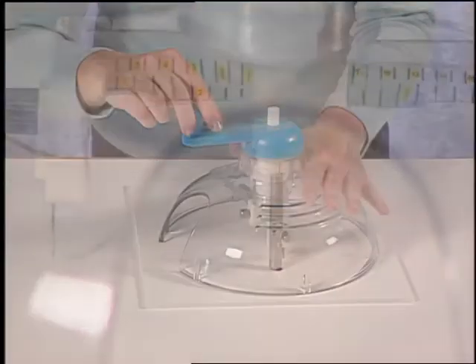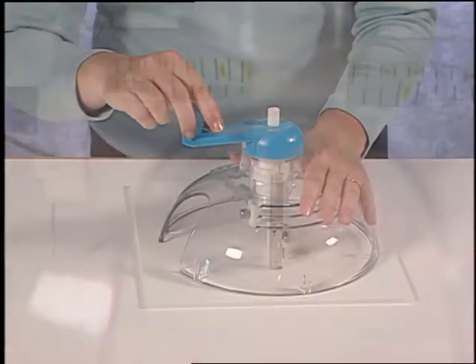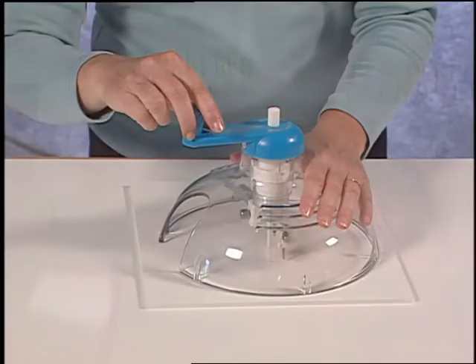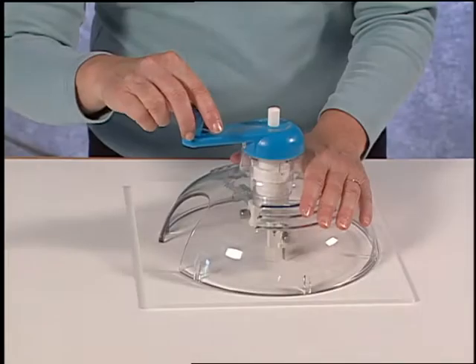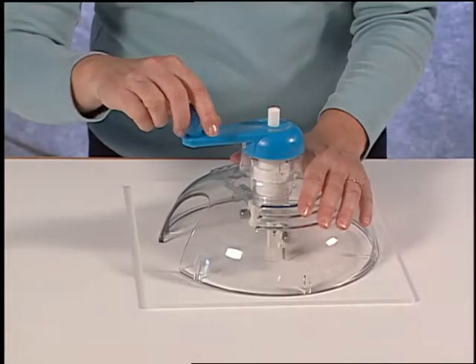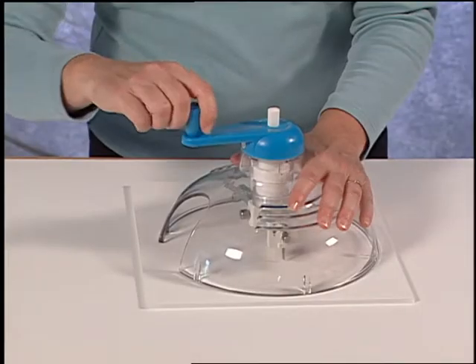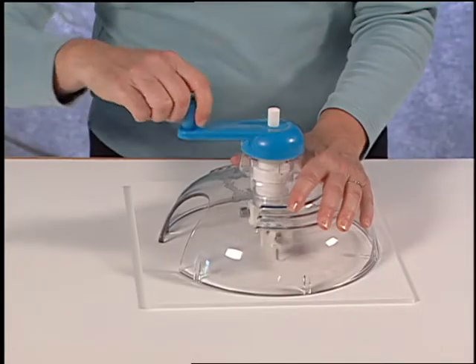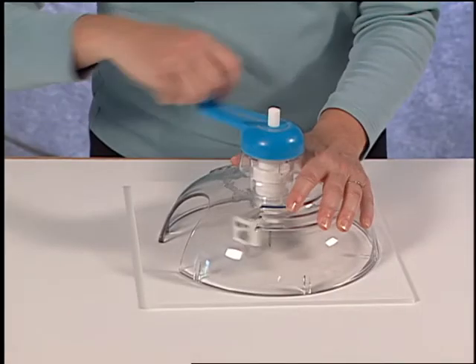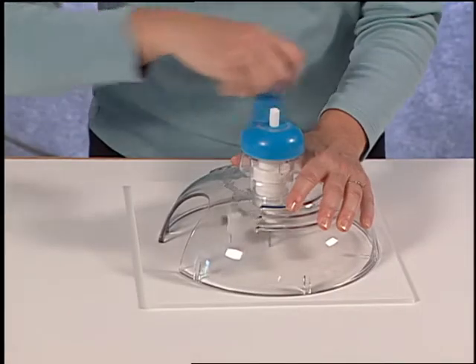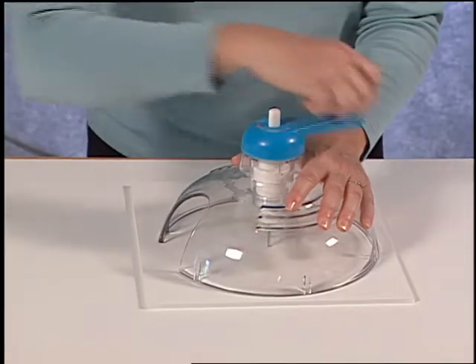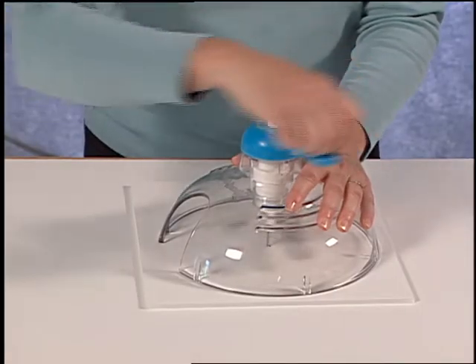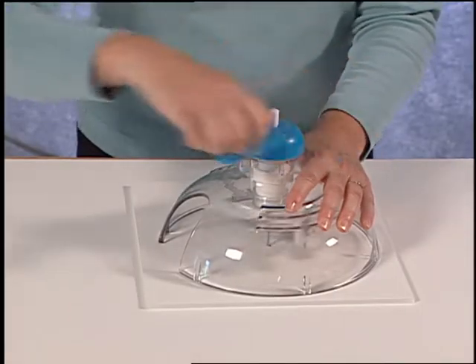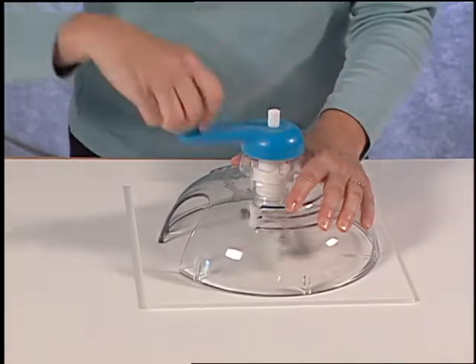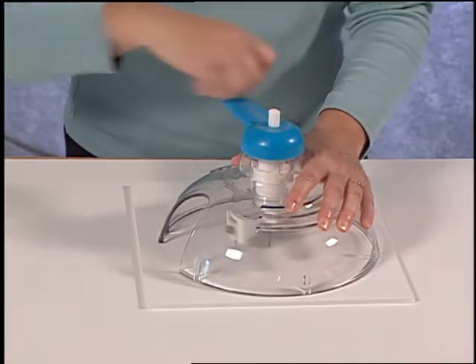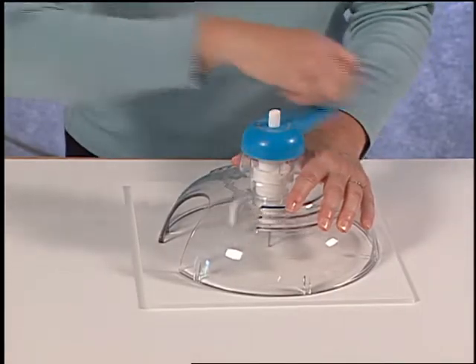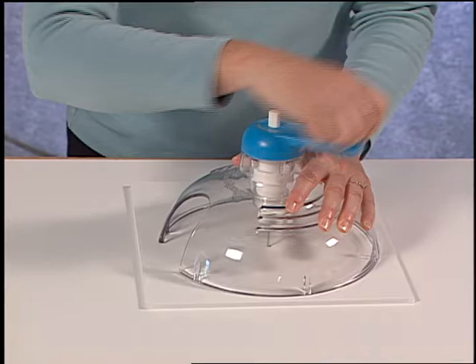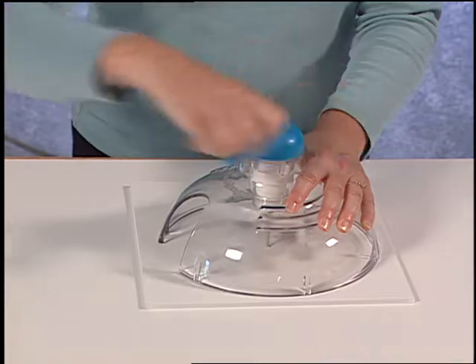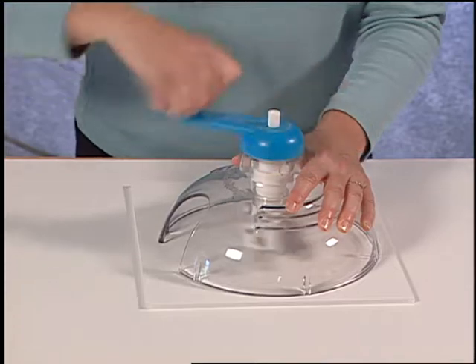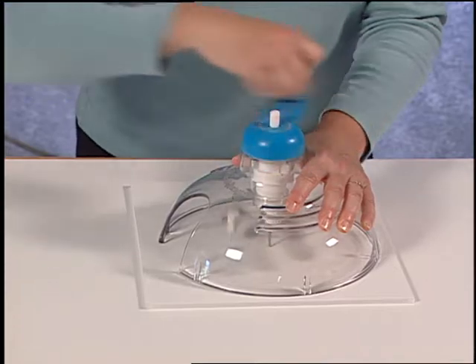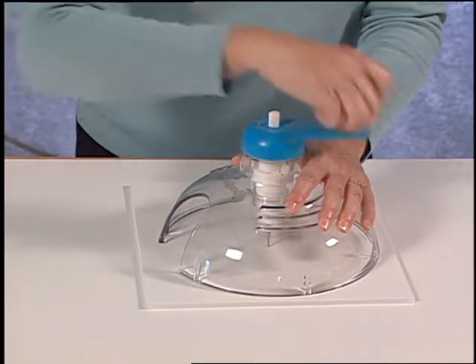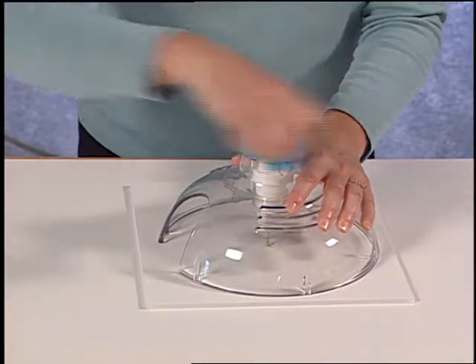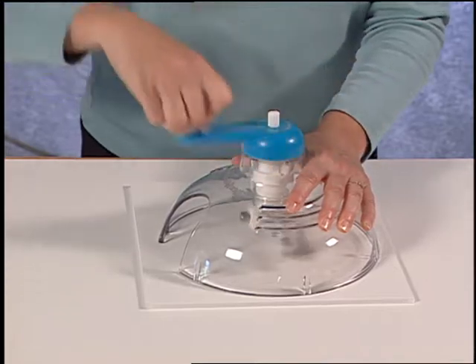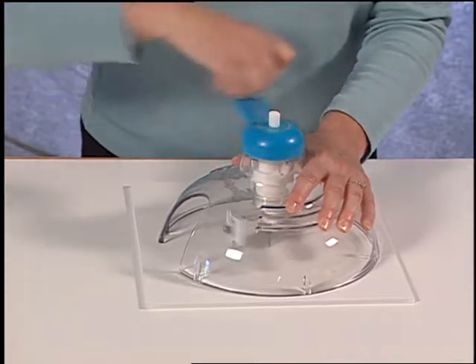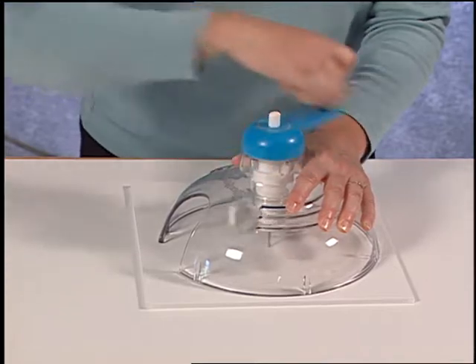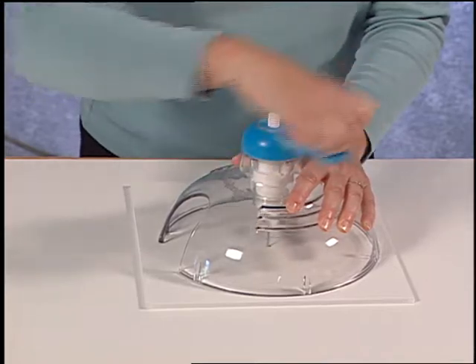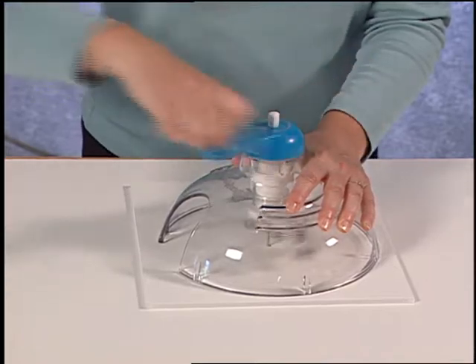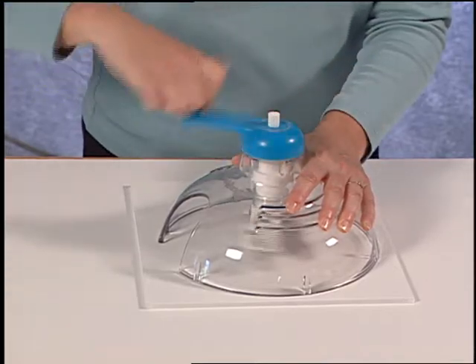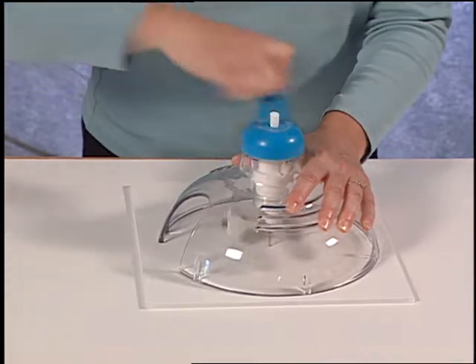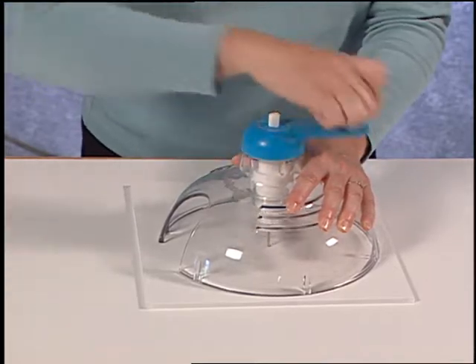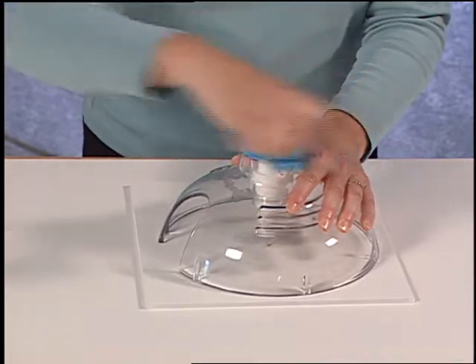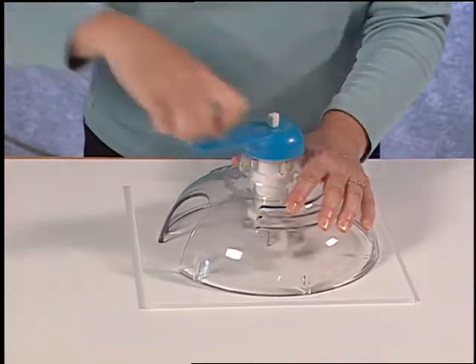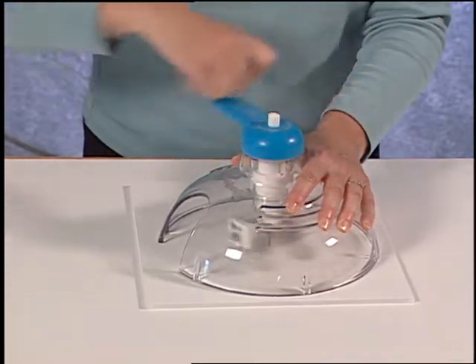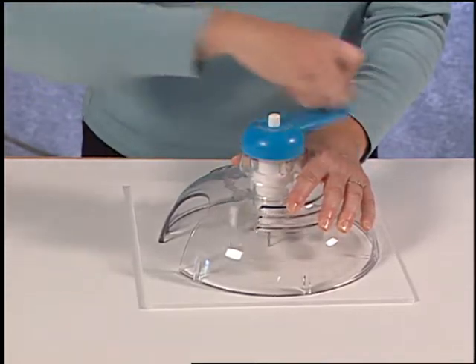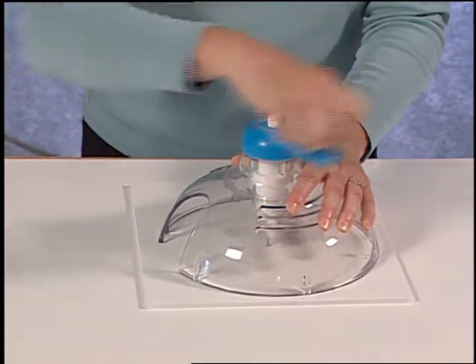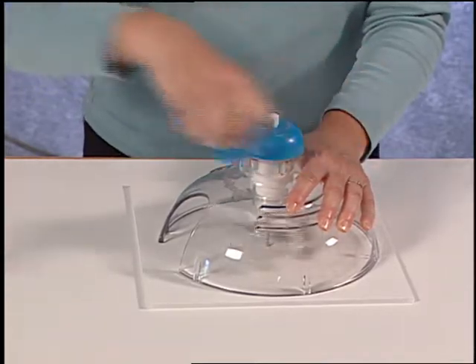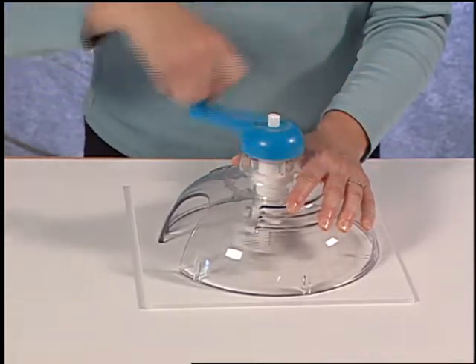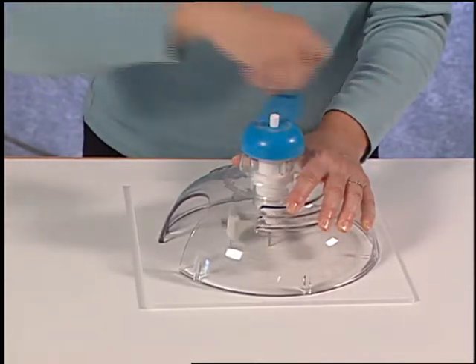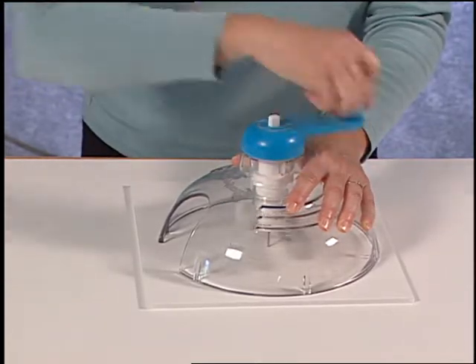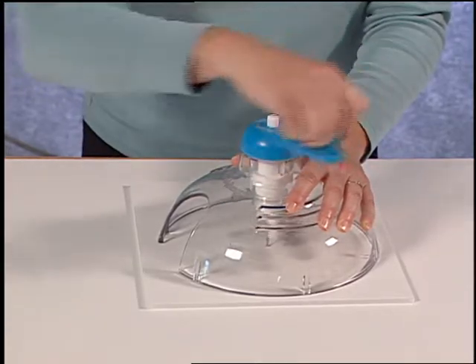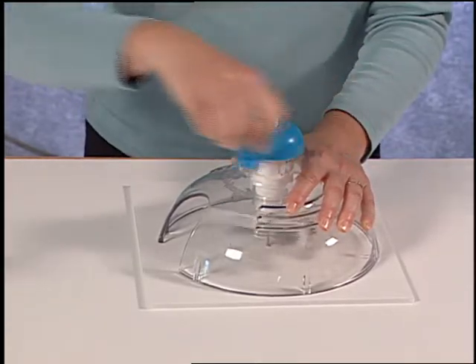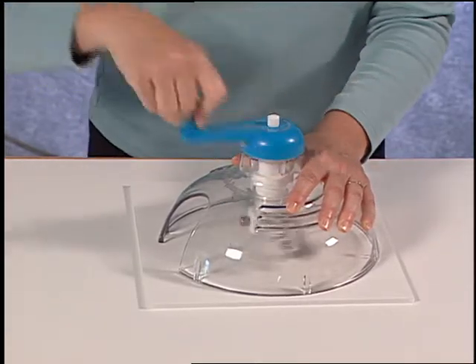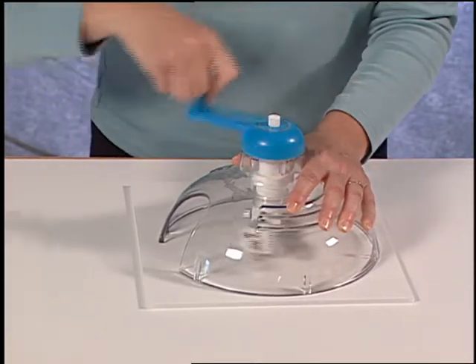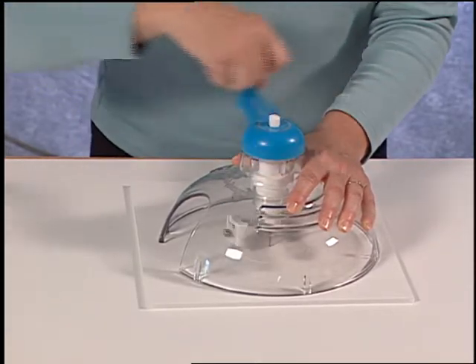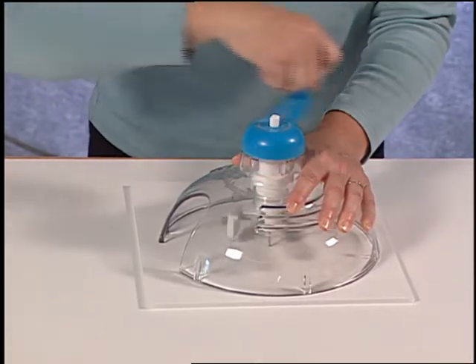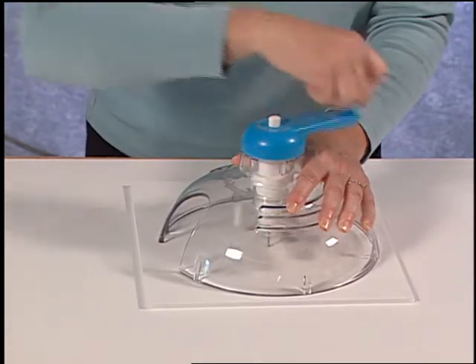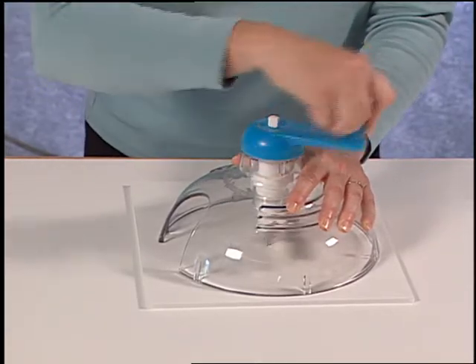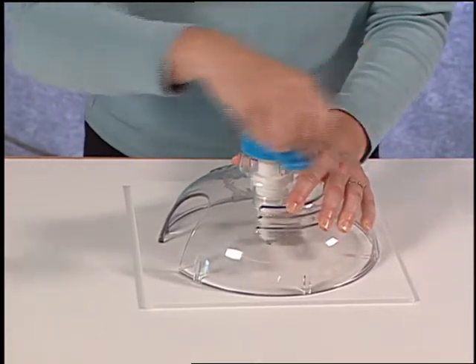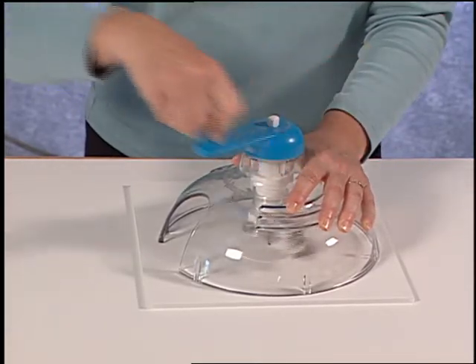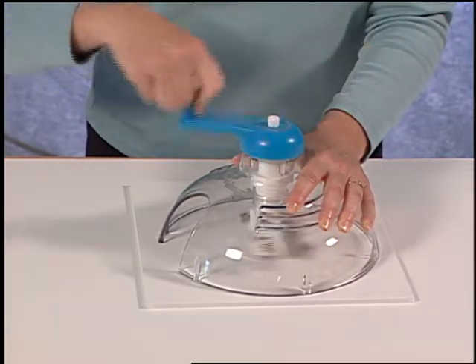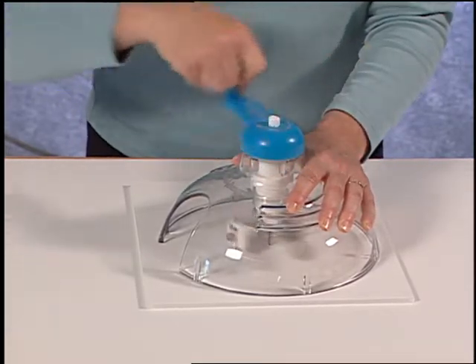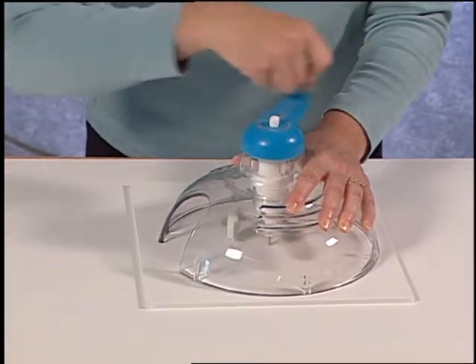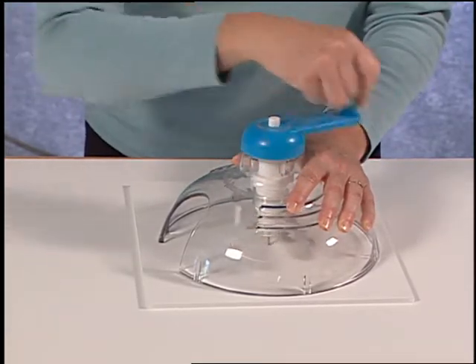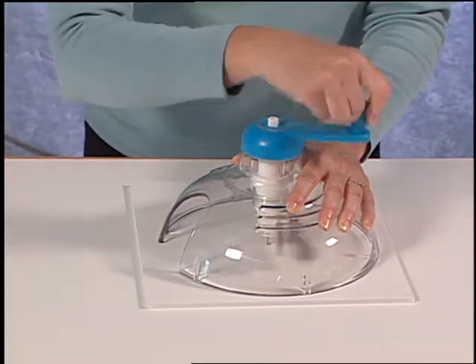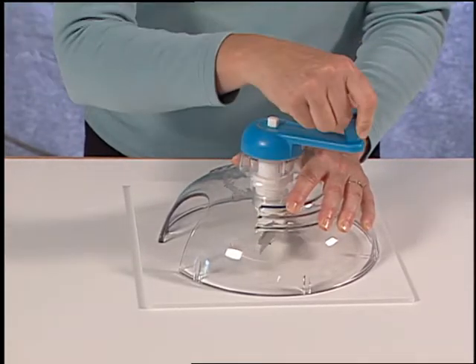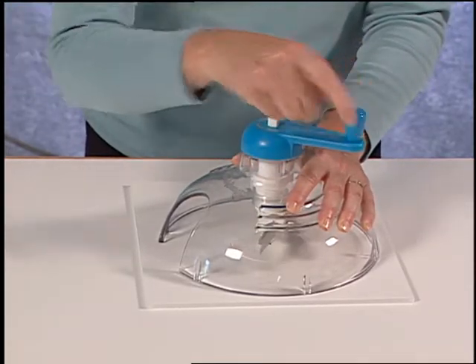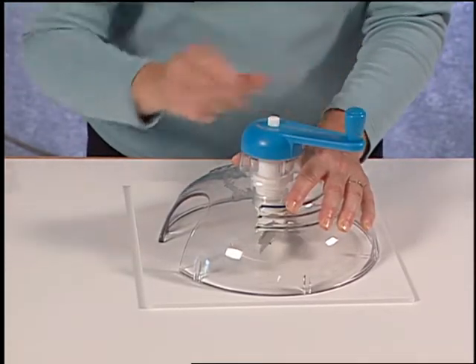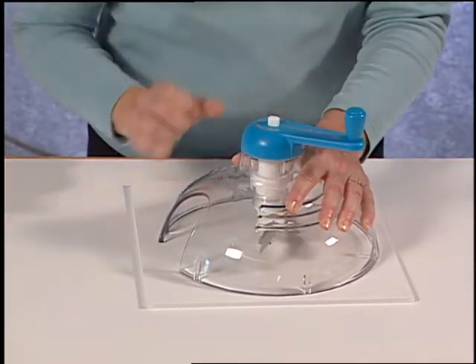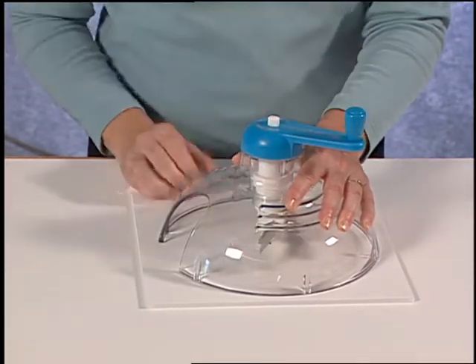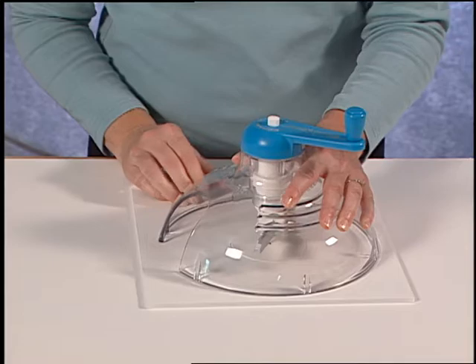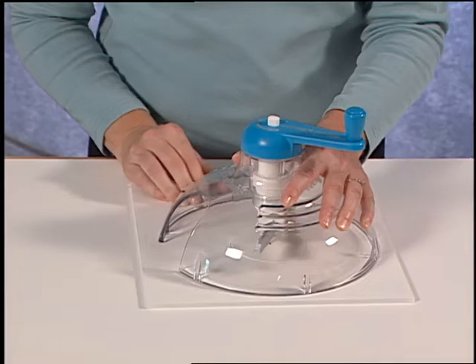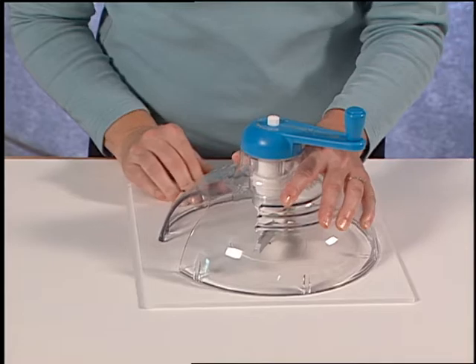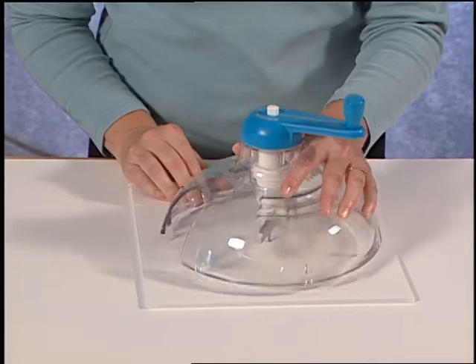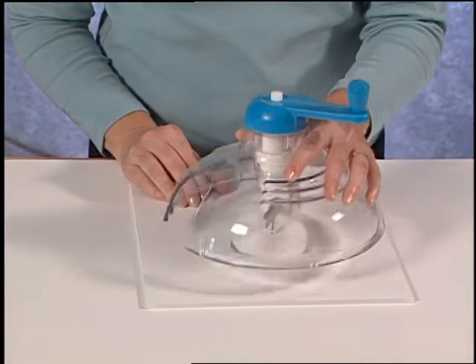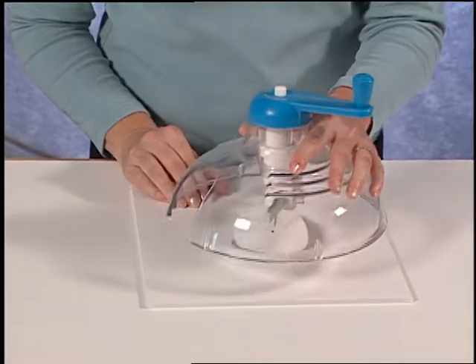To operate the circle cutter, turn the handle to the right and listen for the blade as it cuts through the foam board and slightly into the scrap foam board underneath.